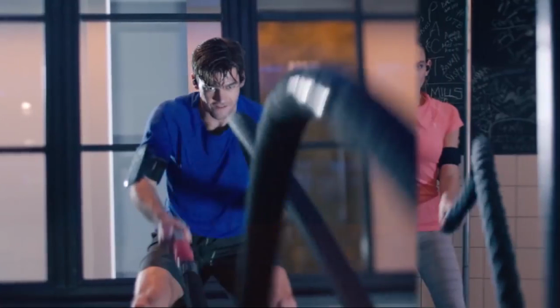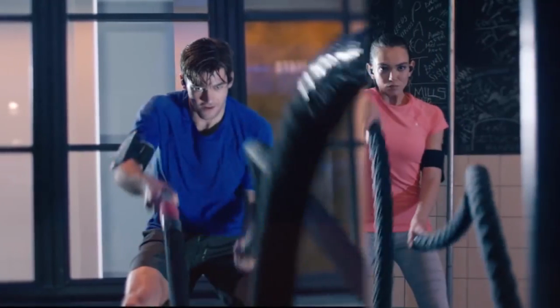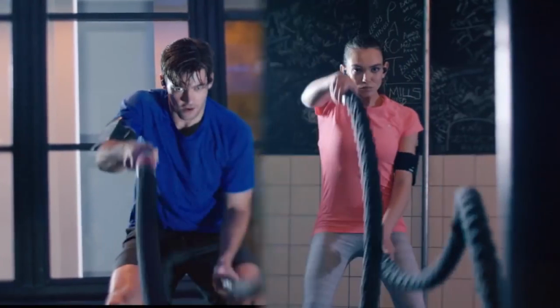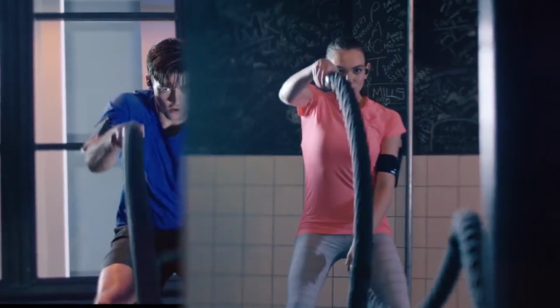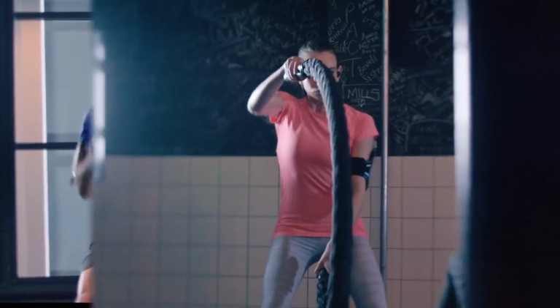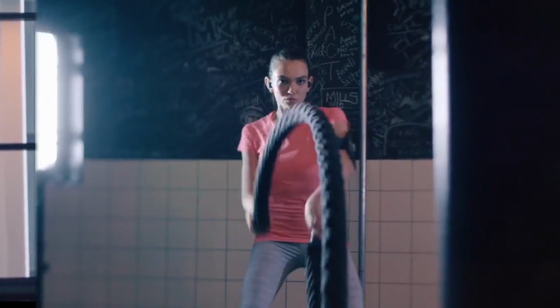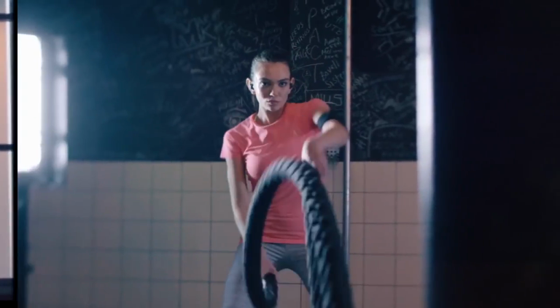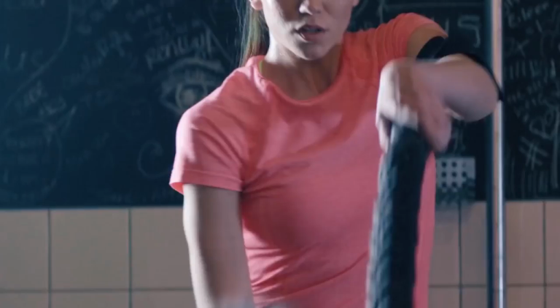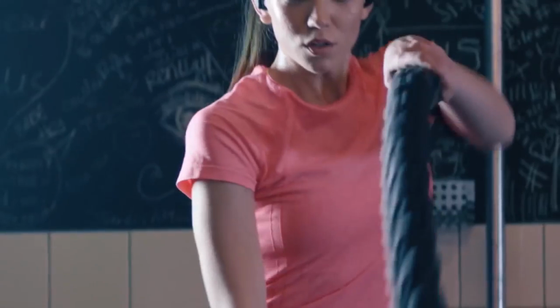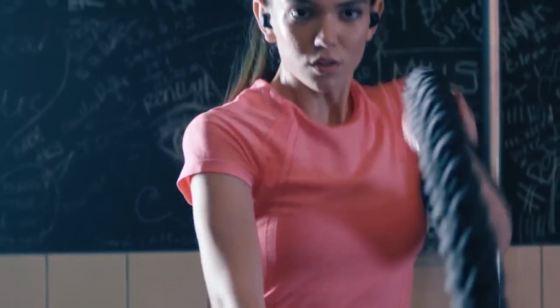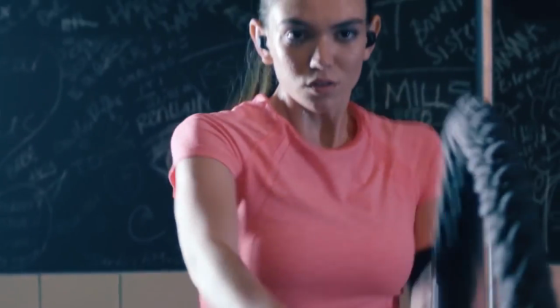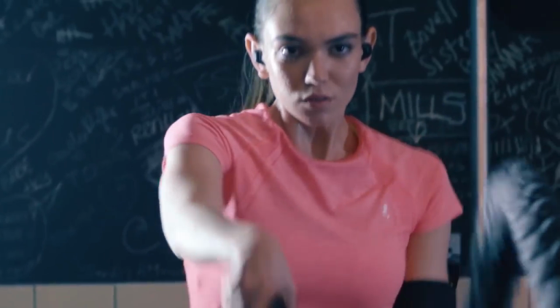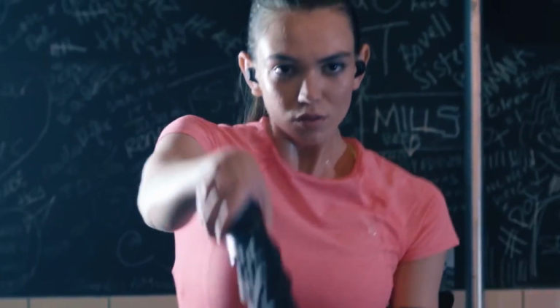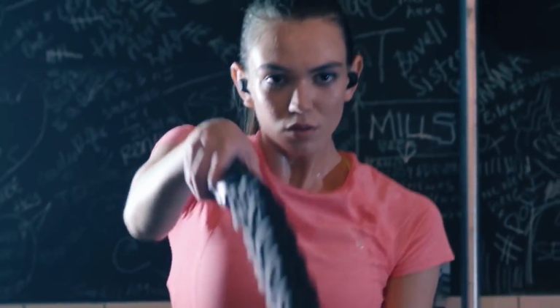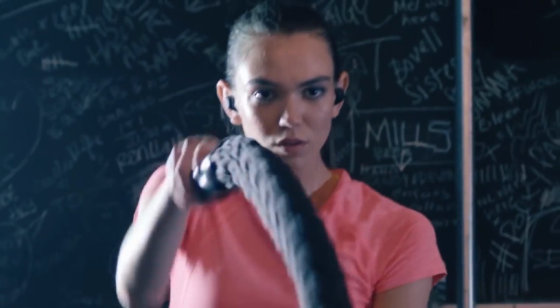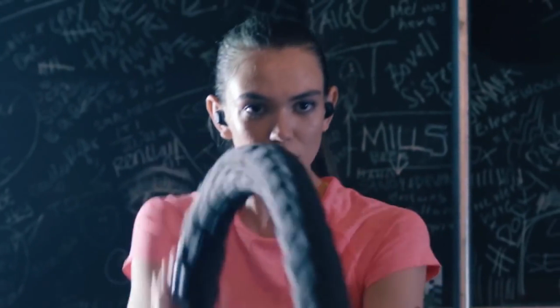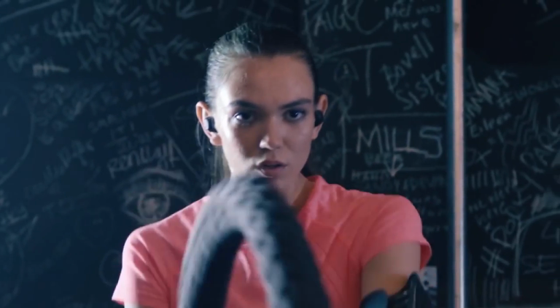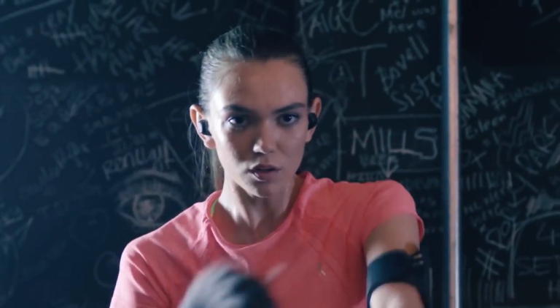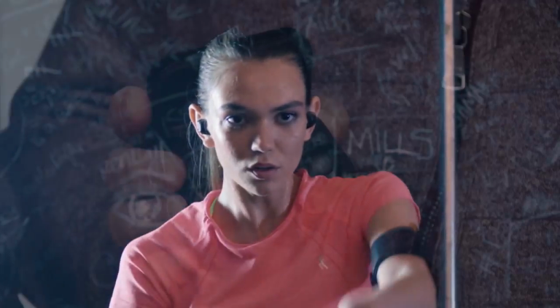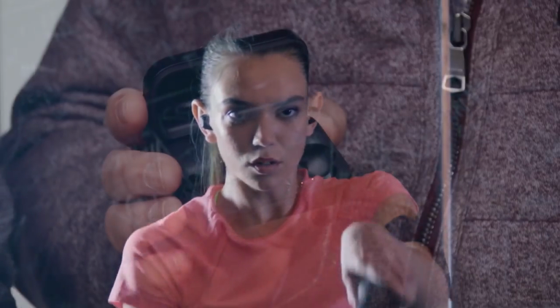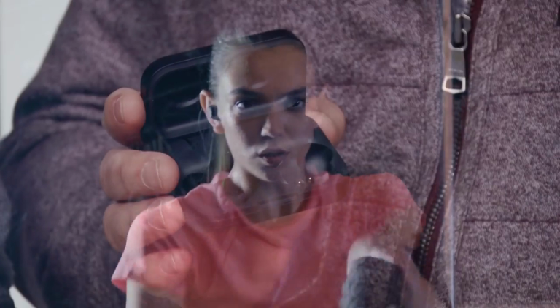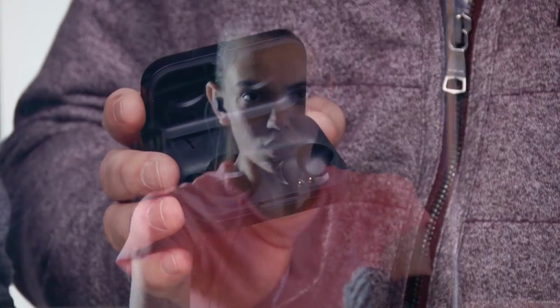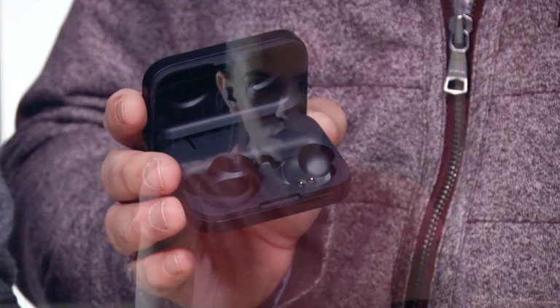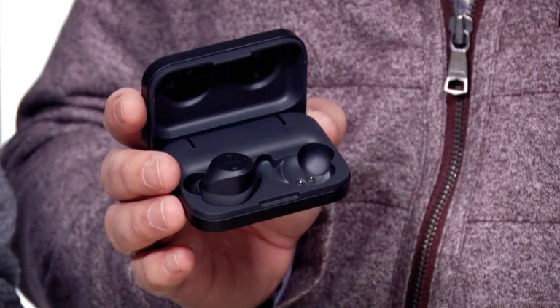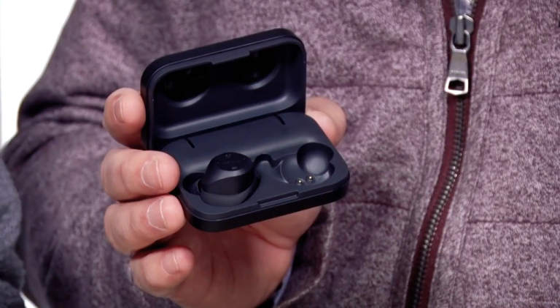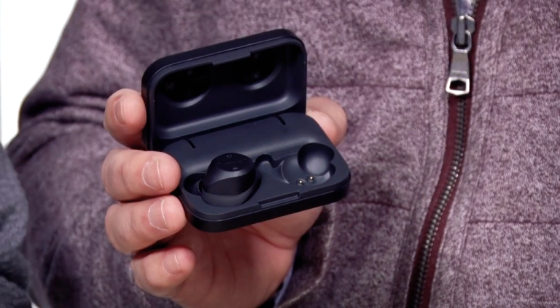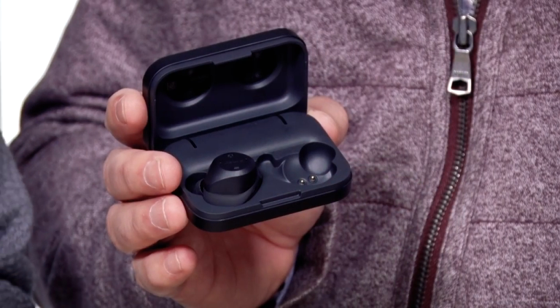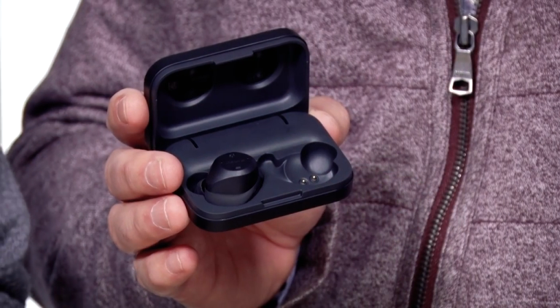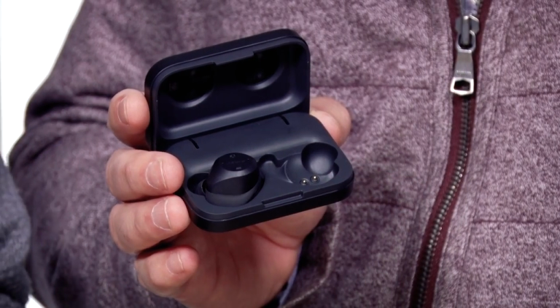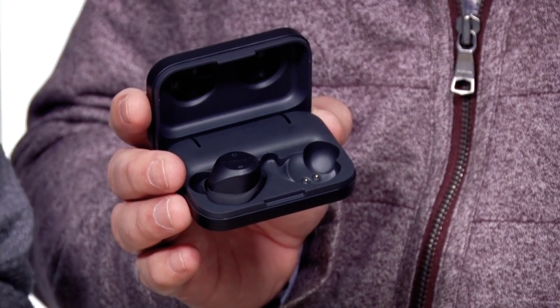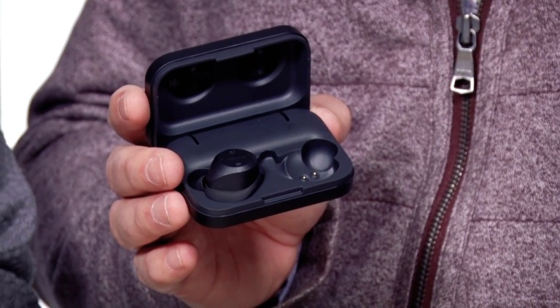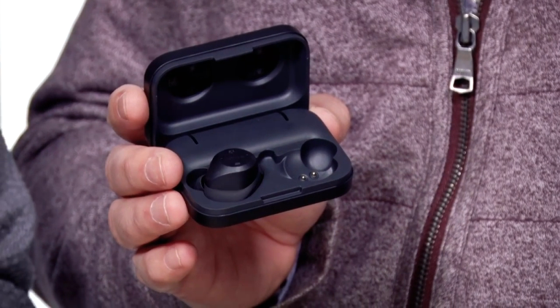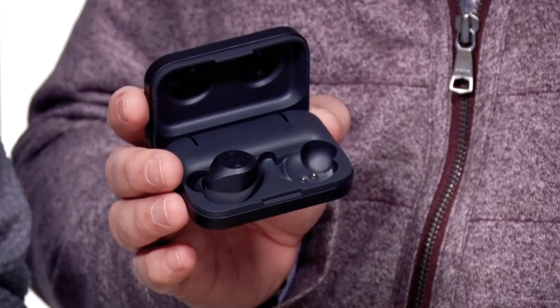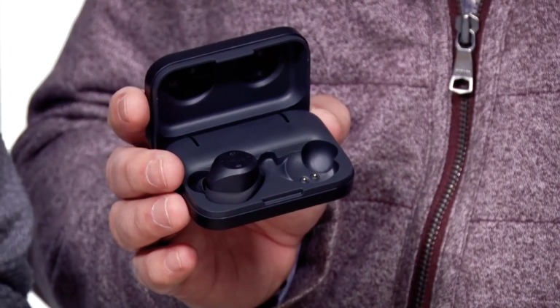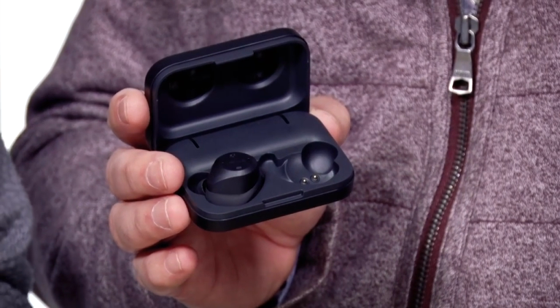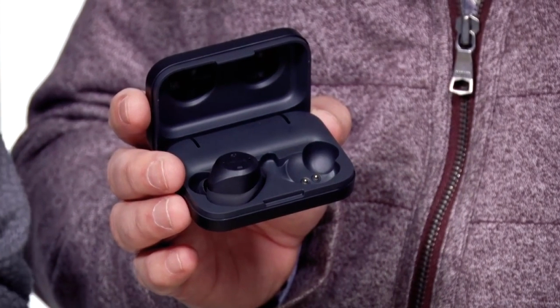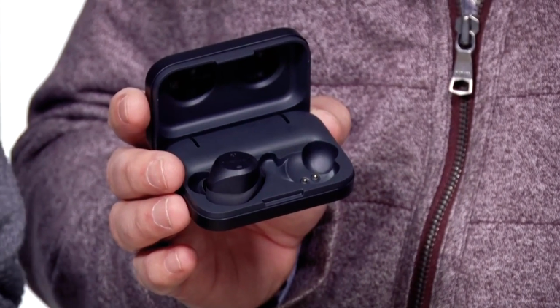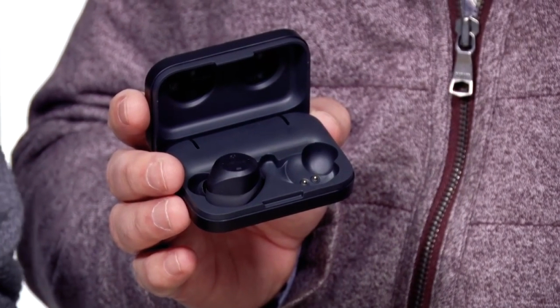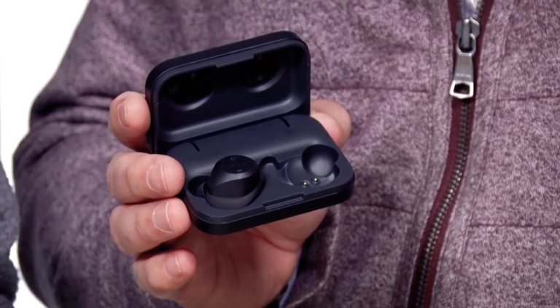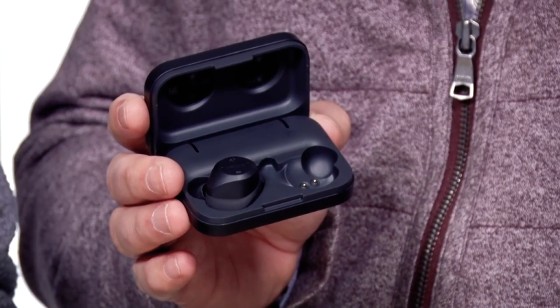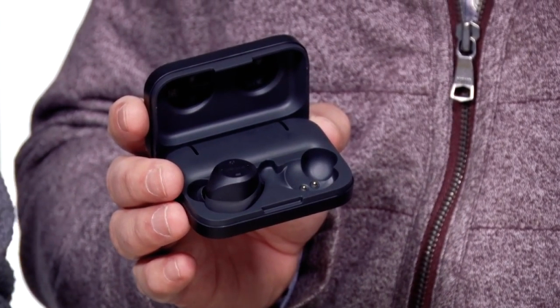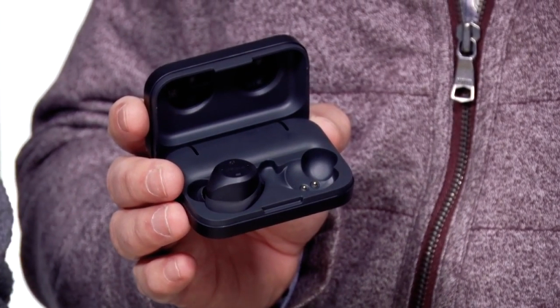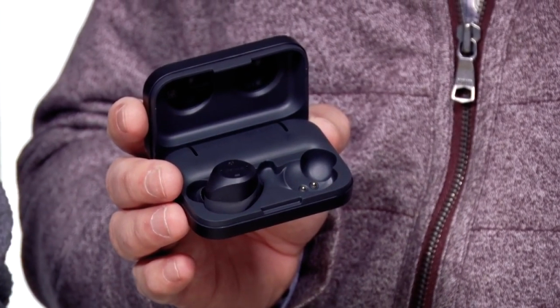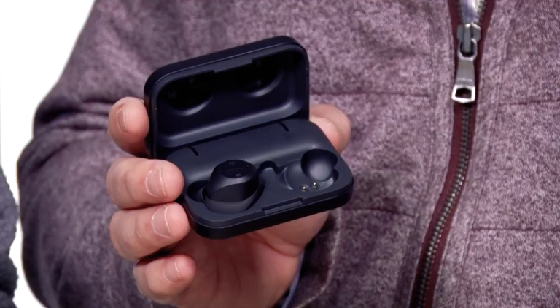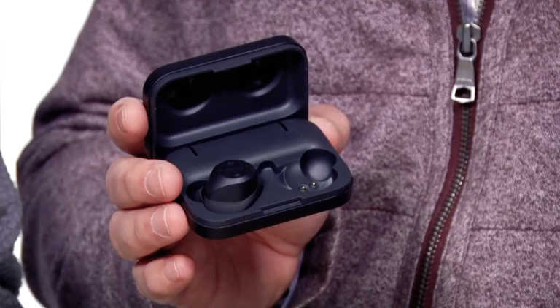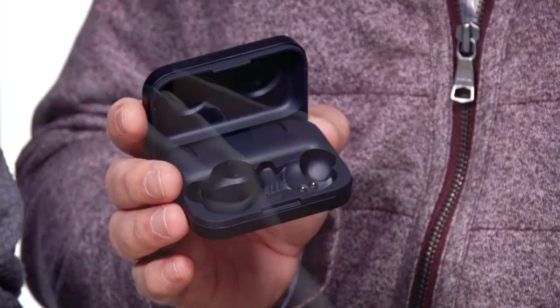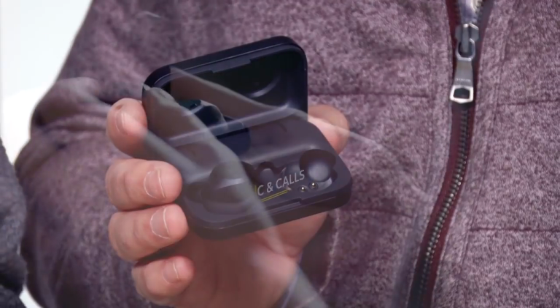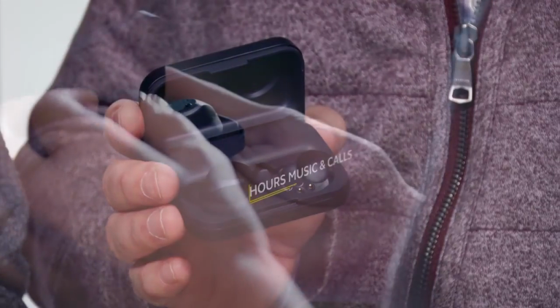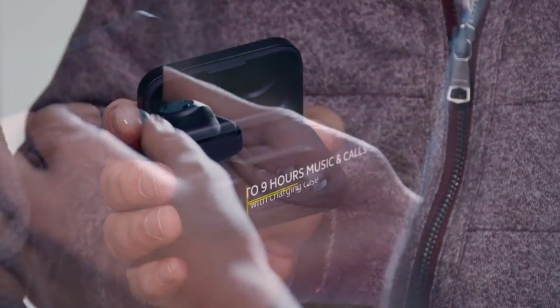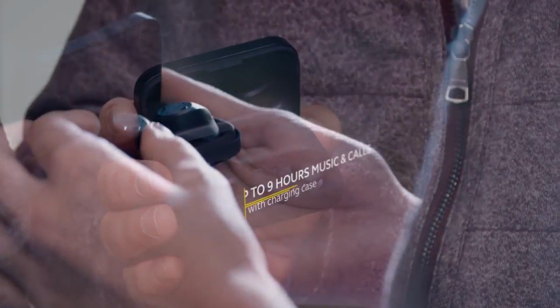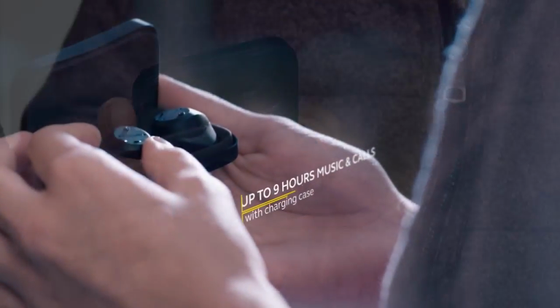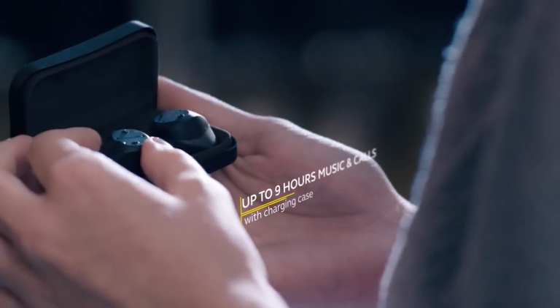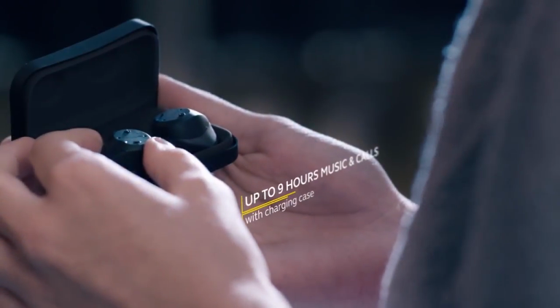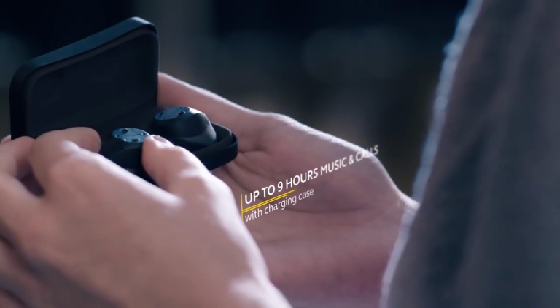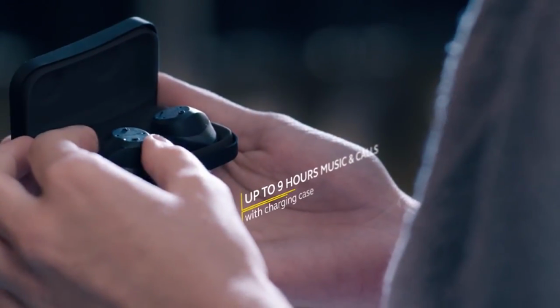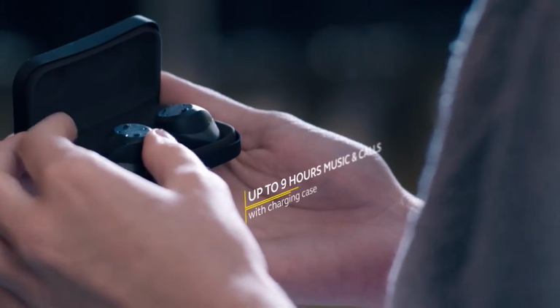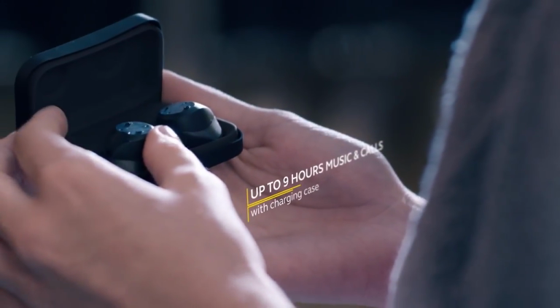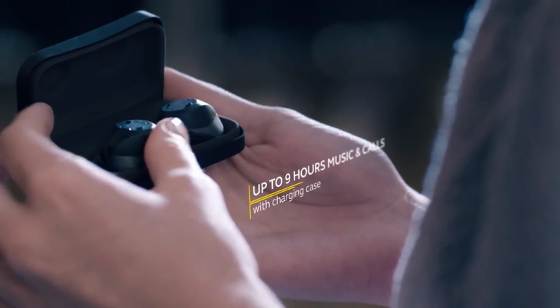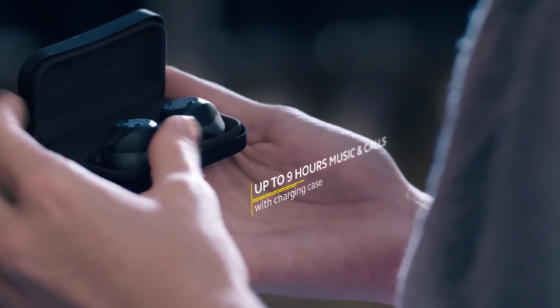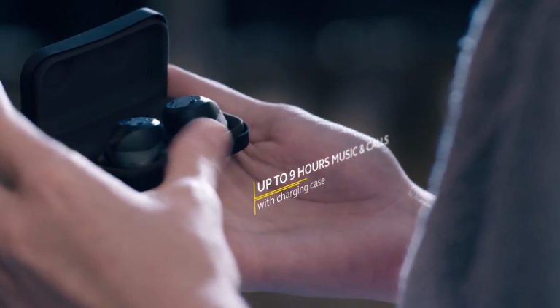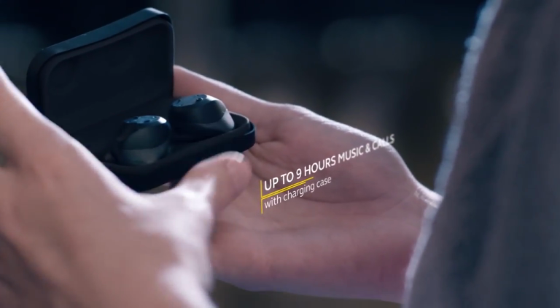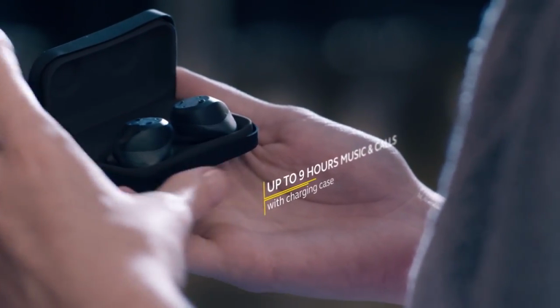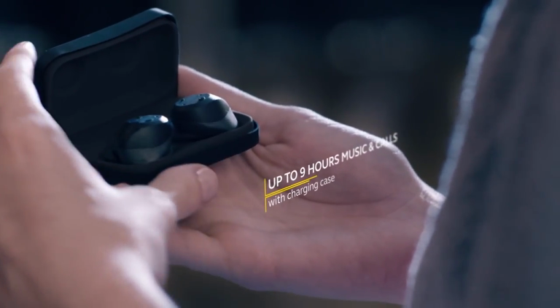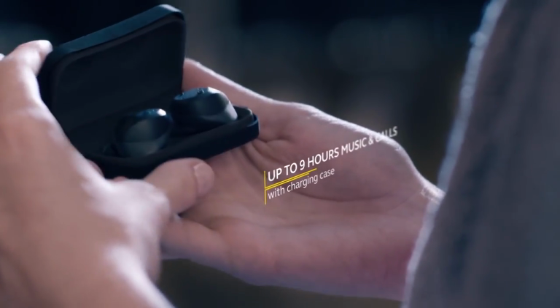Typically you're going to get about three hours of use with or without the heart rate, and when you put them back in the case, you can get two full charges, so you get nine hours of total charge.